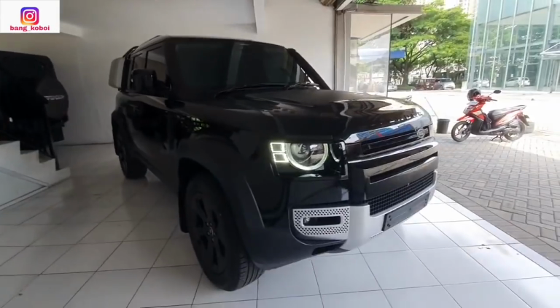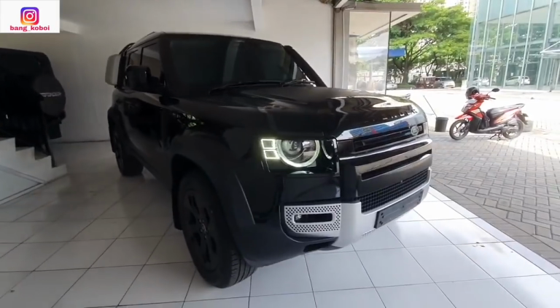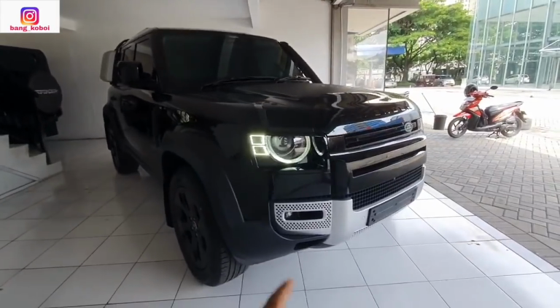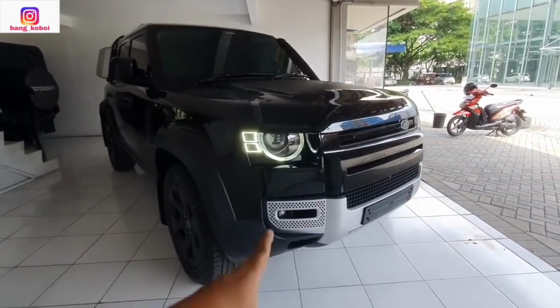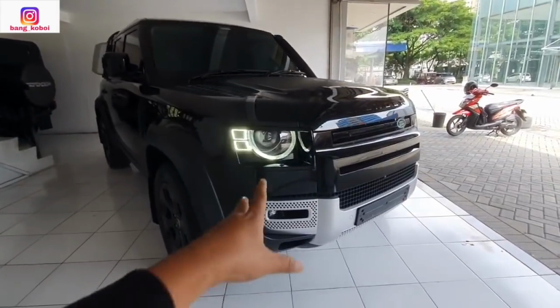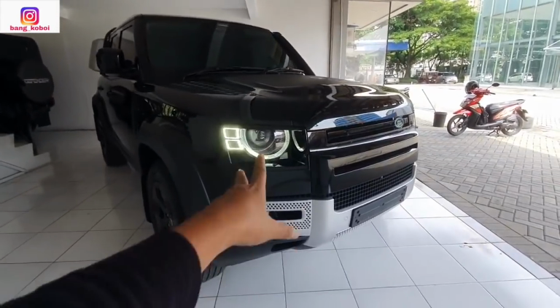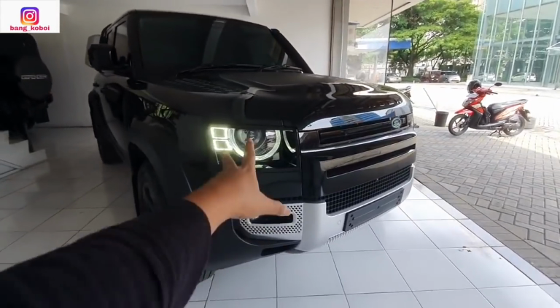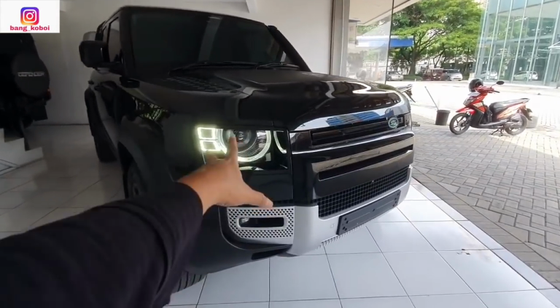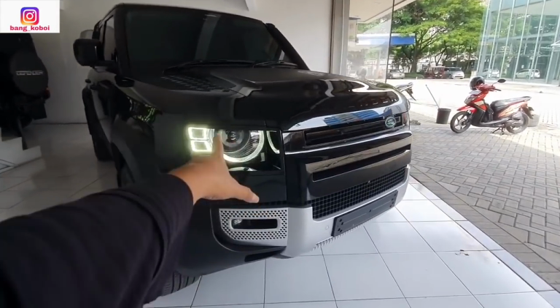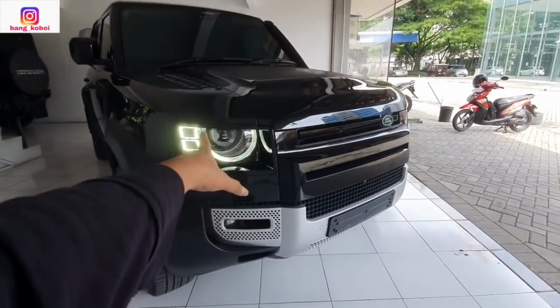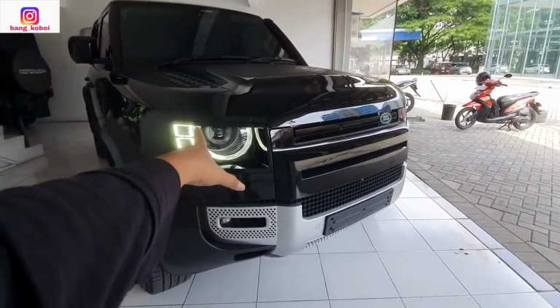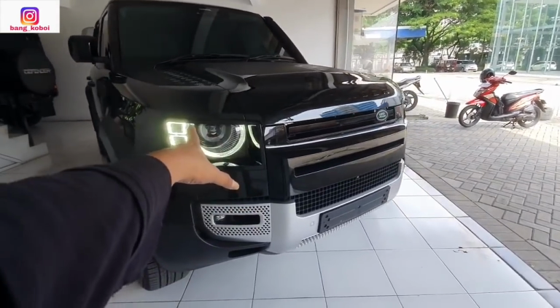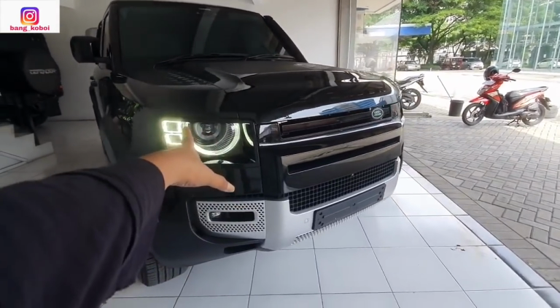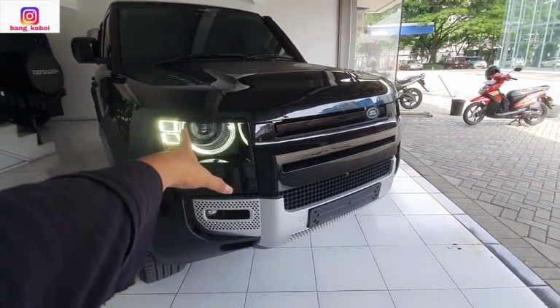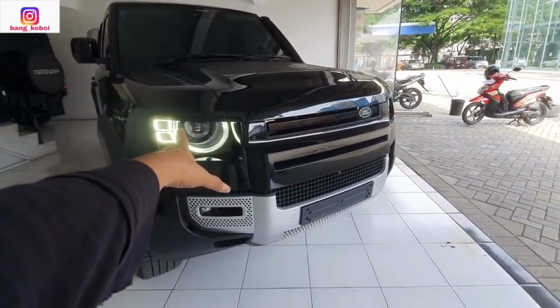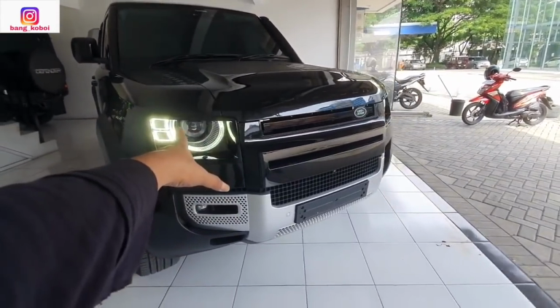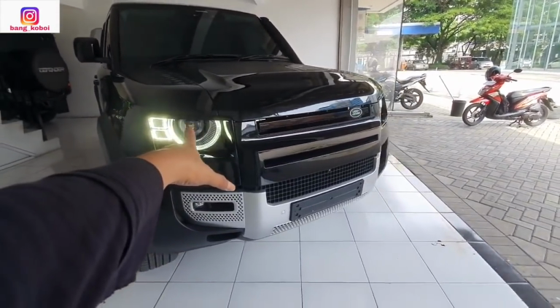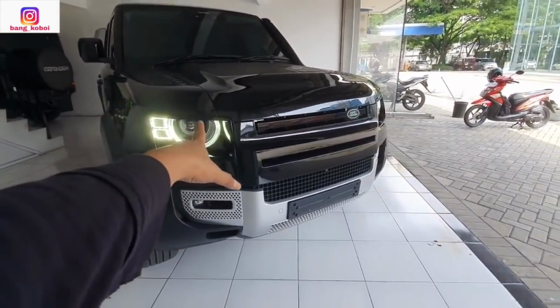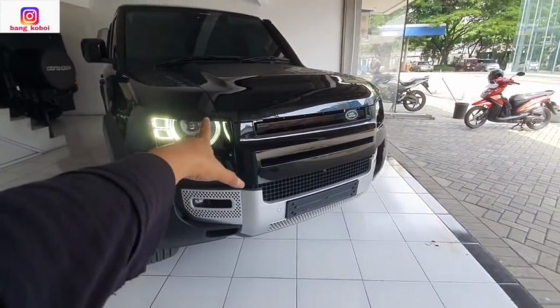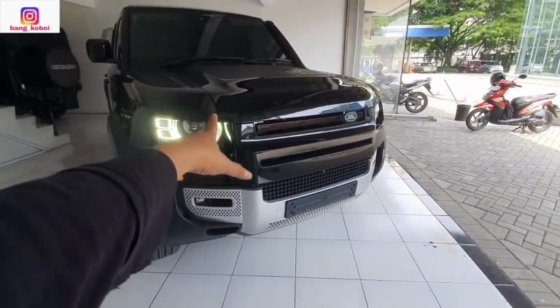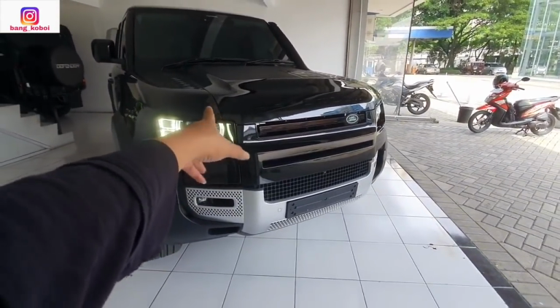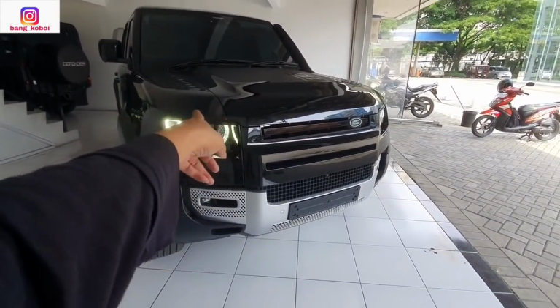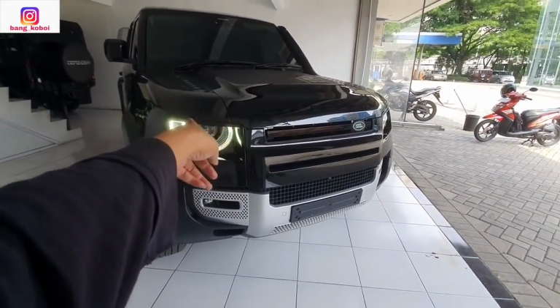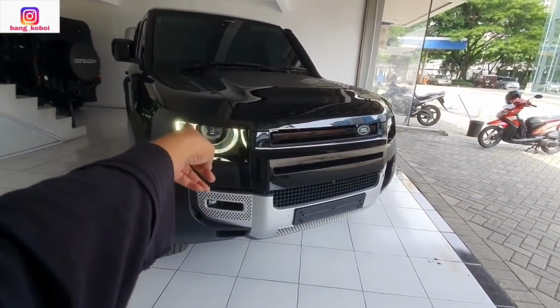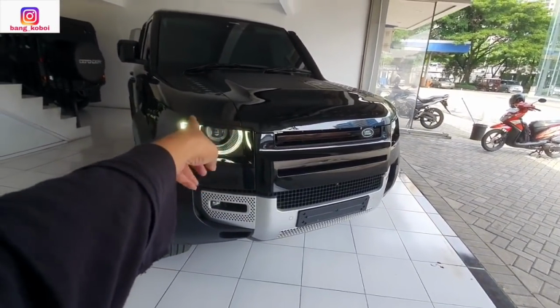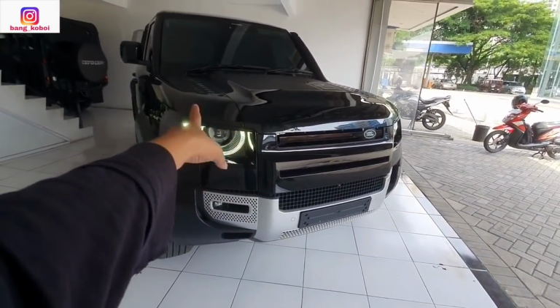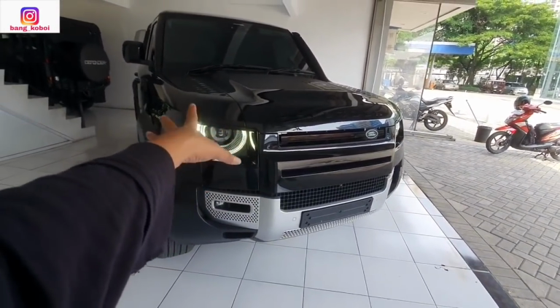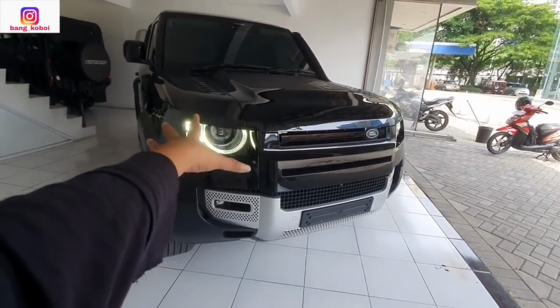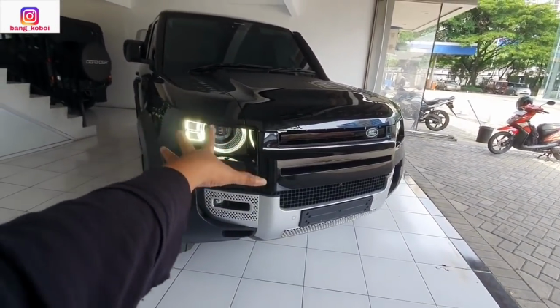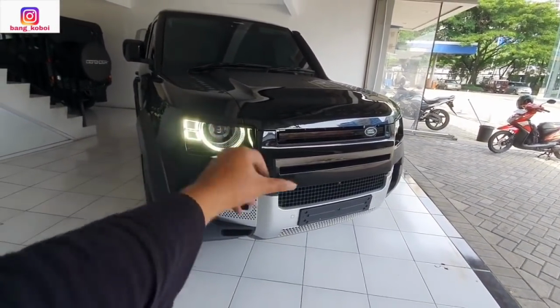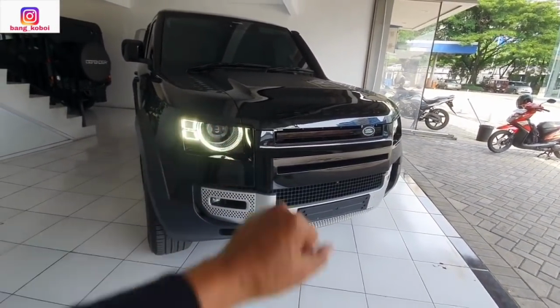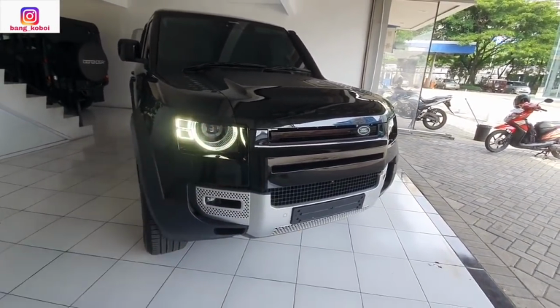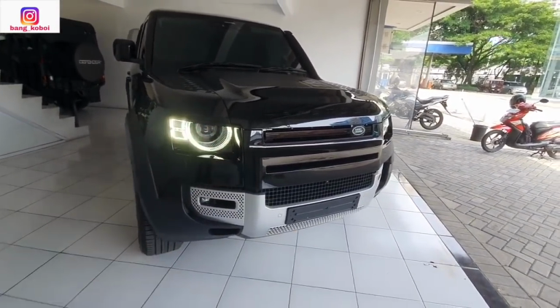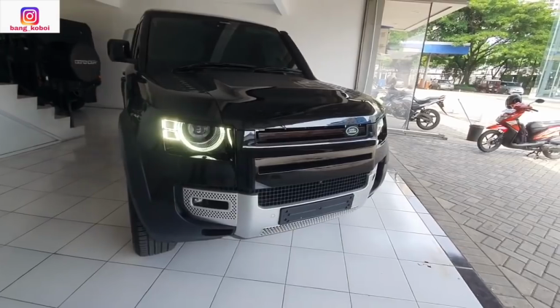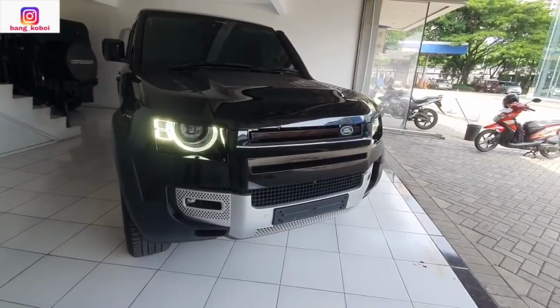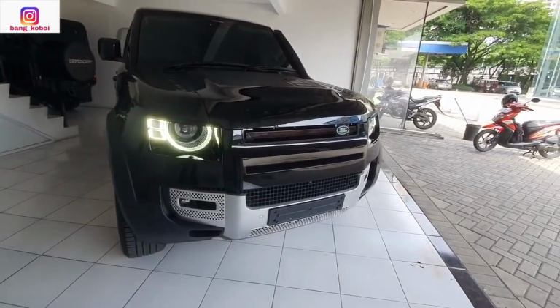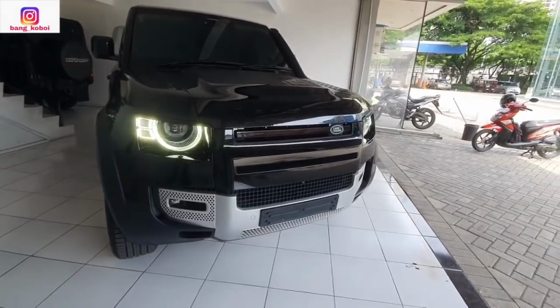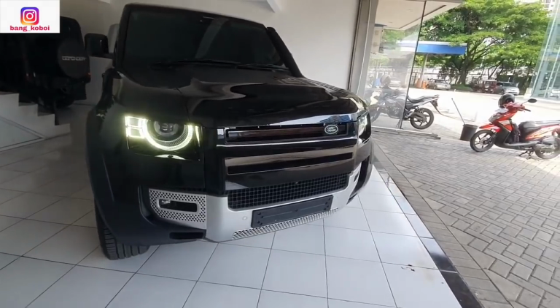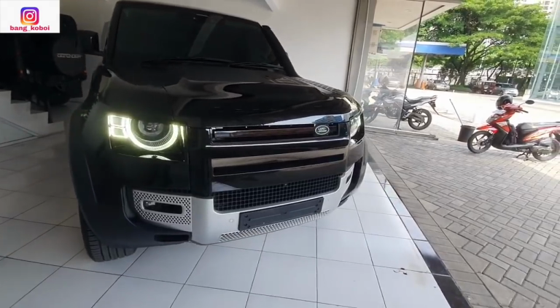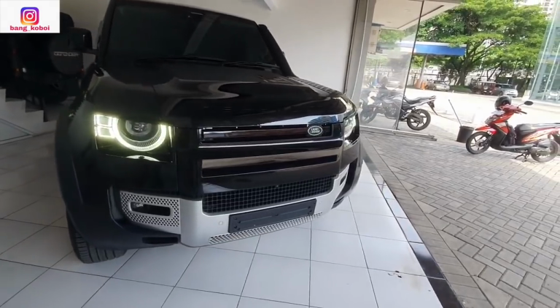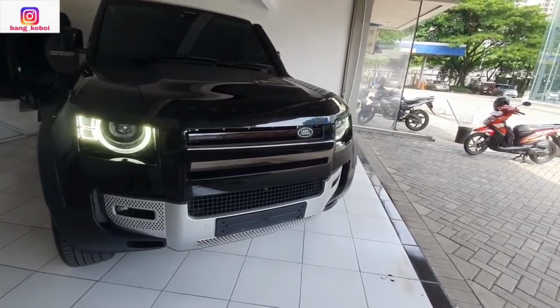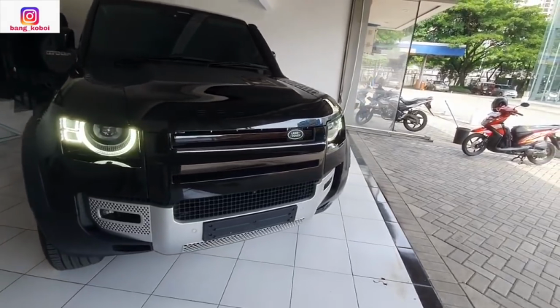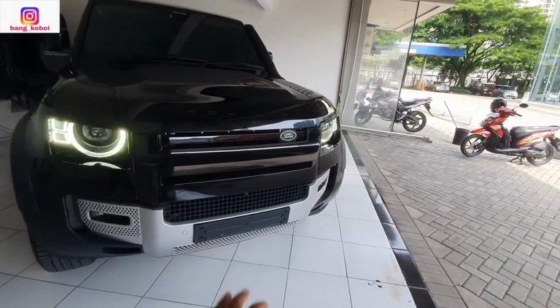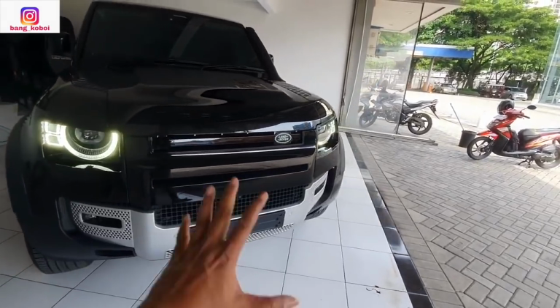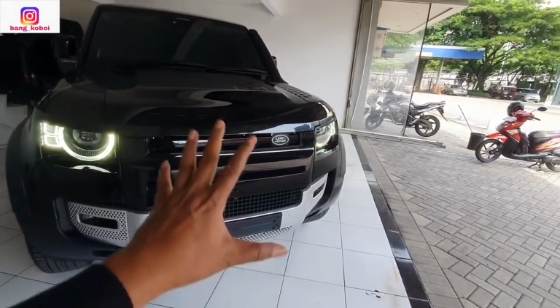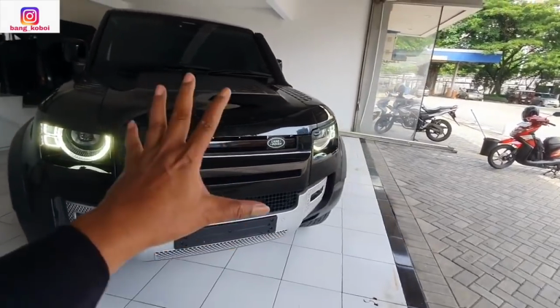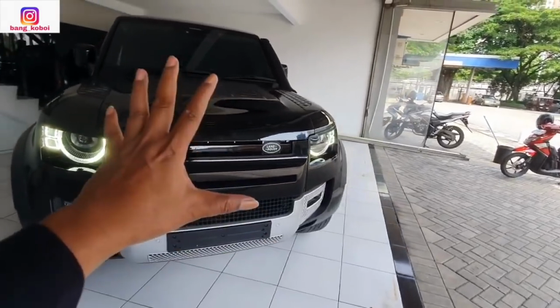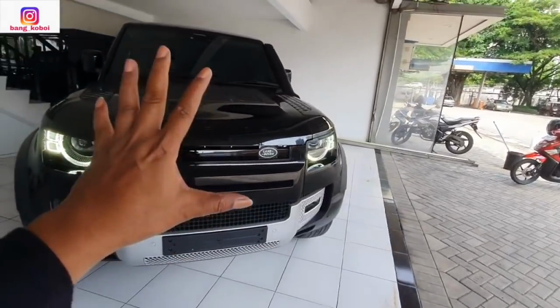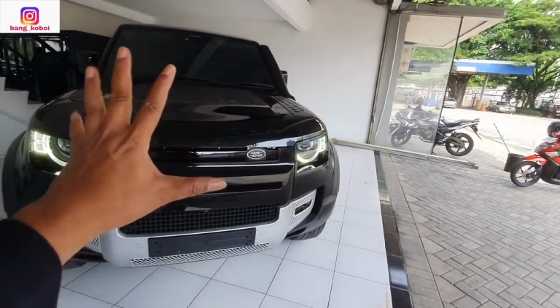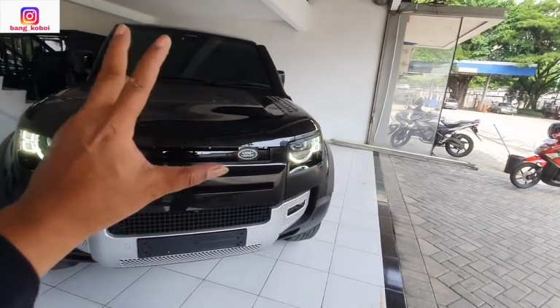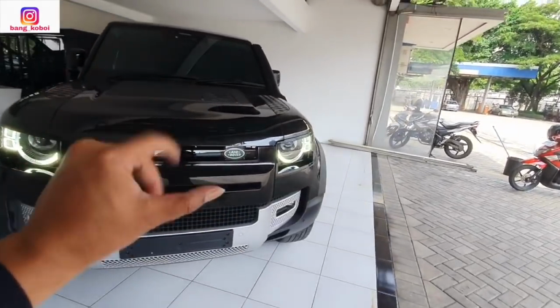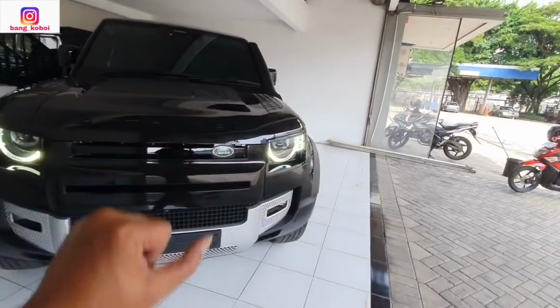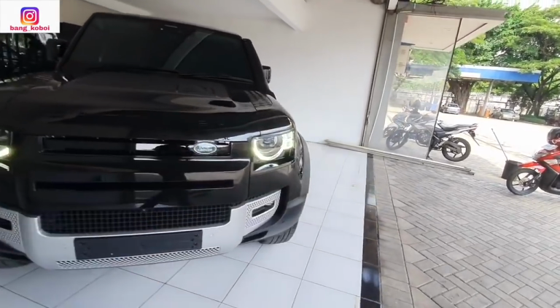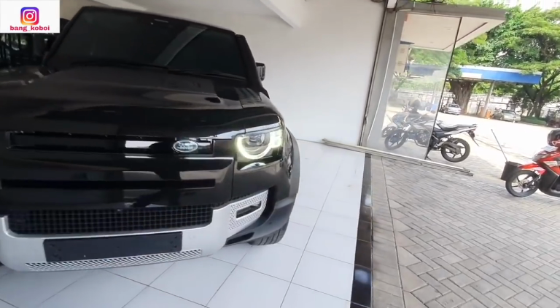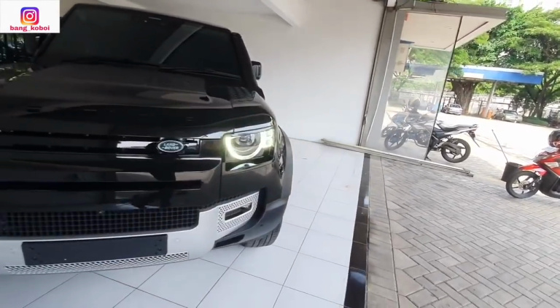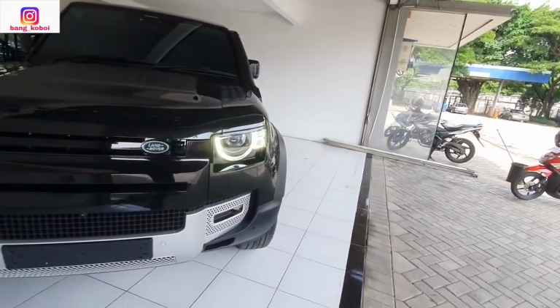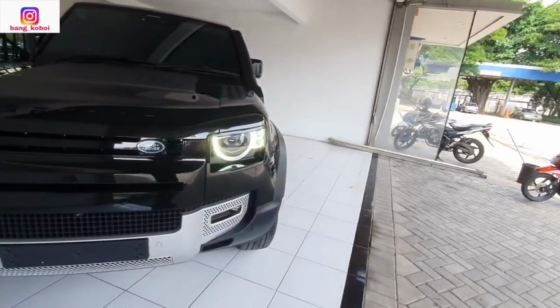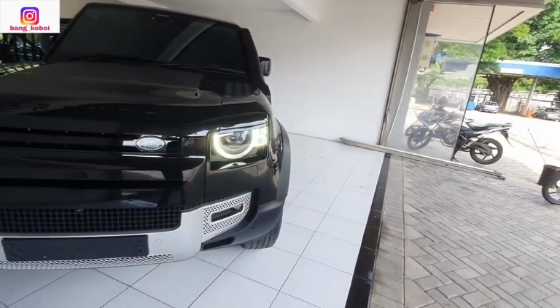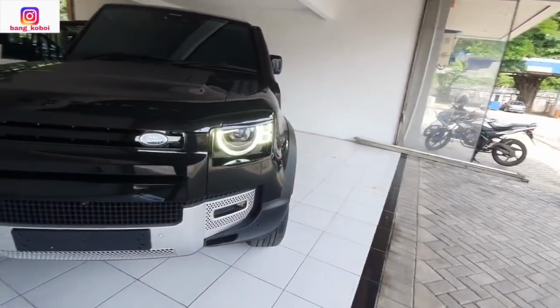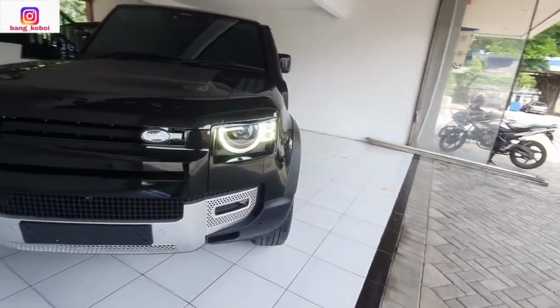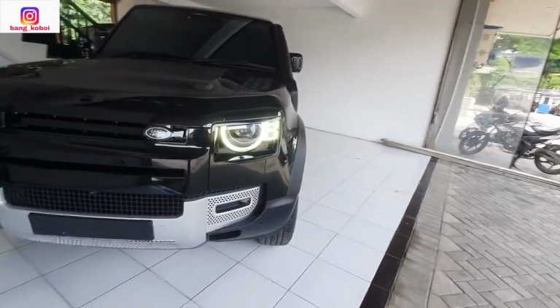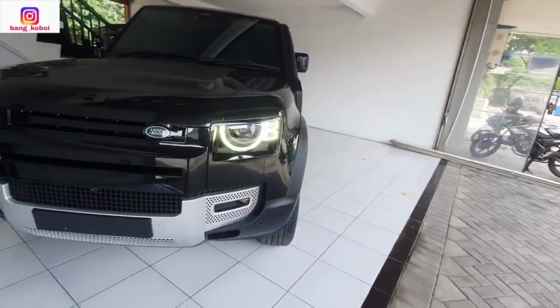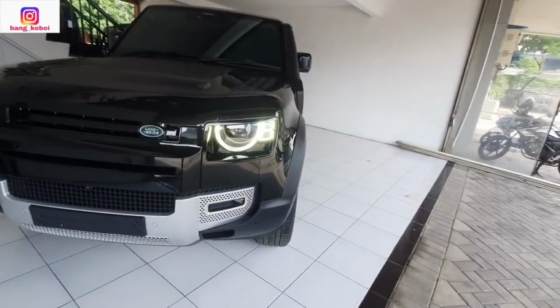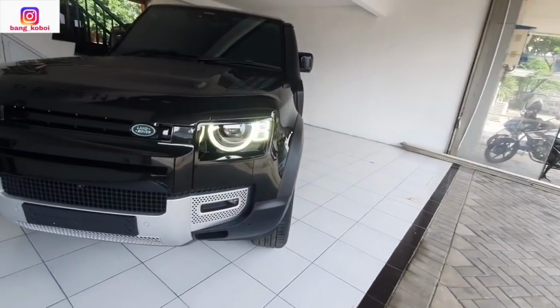Ini lampu depannya nyala — sudah LED, sudah DRL. Jadi makin ganteng lah pakai mobil ini.